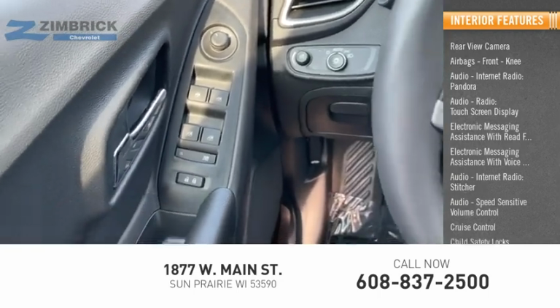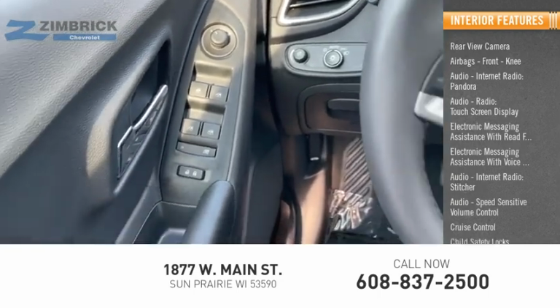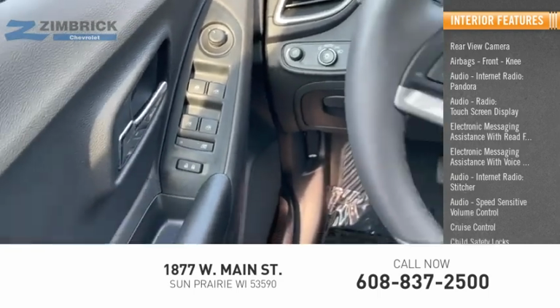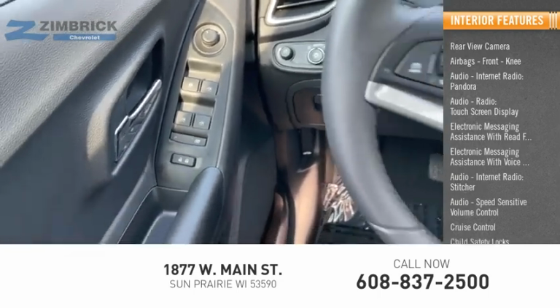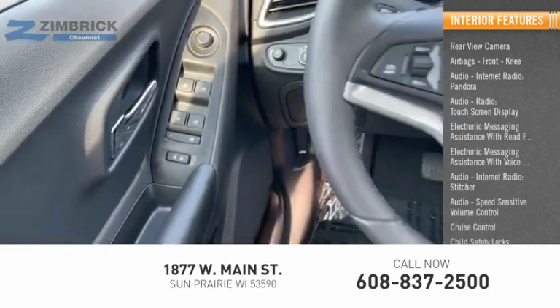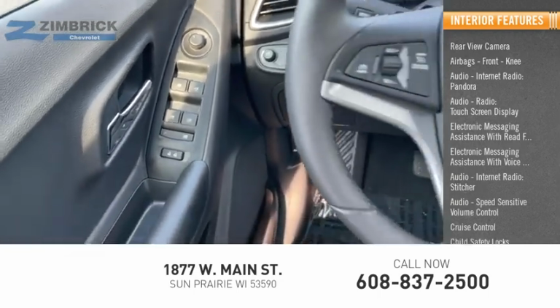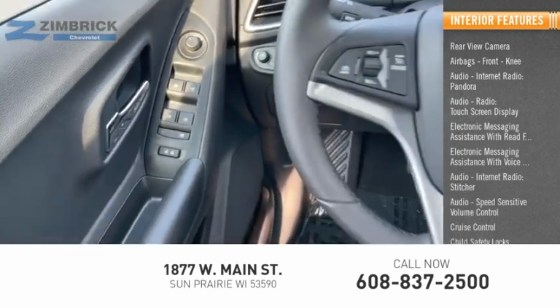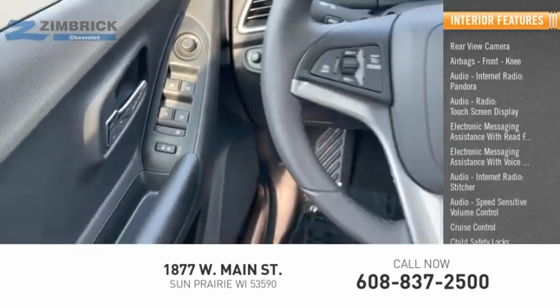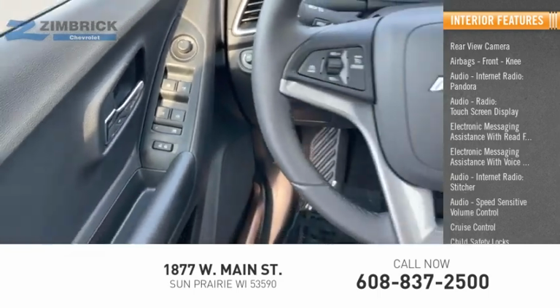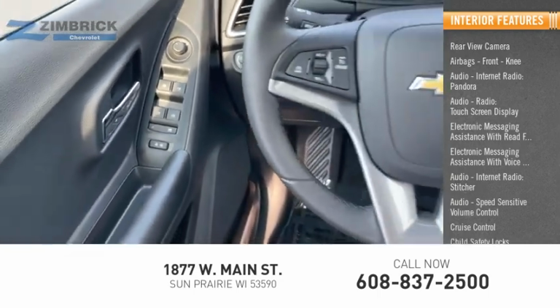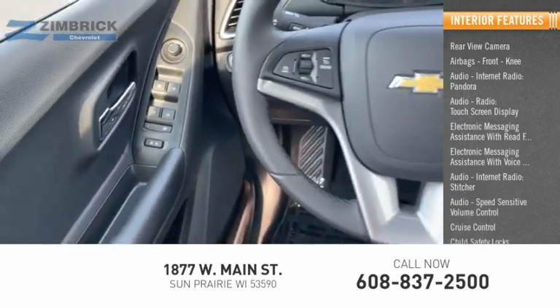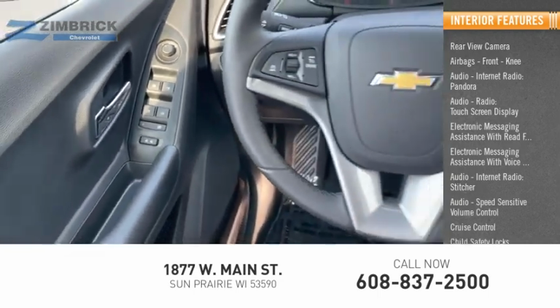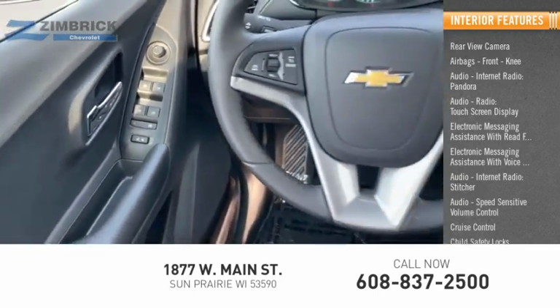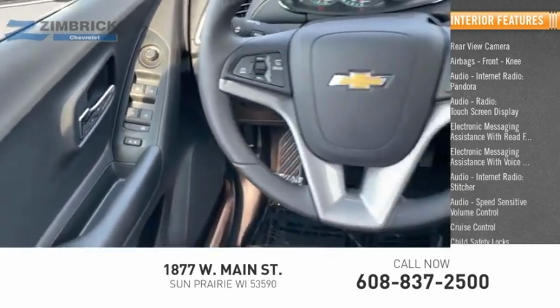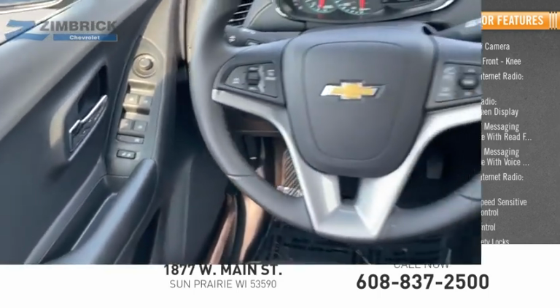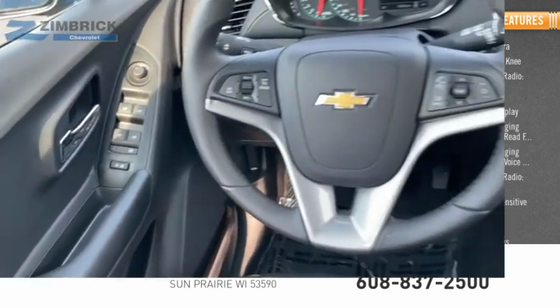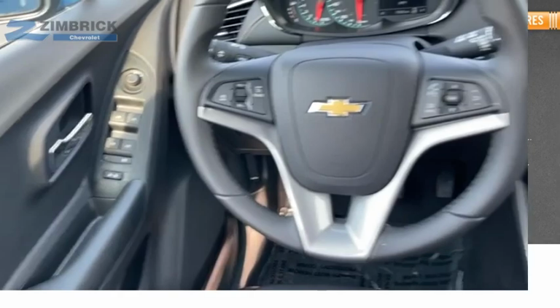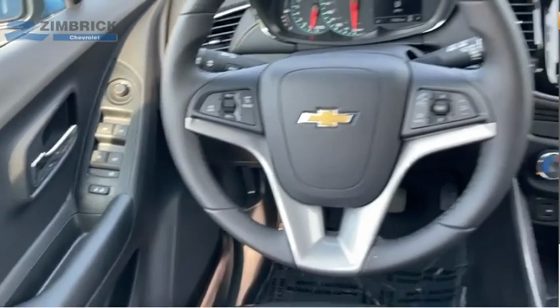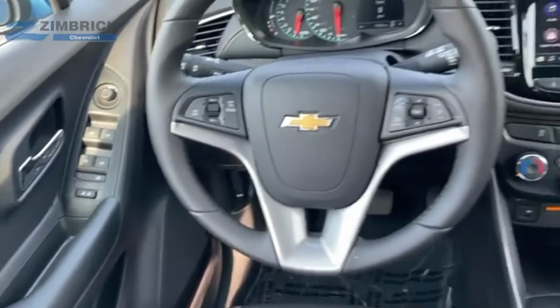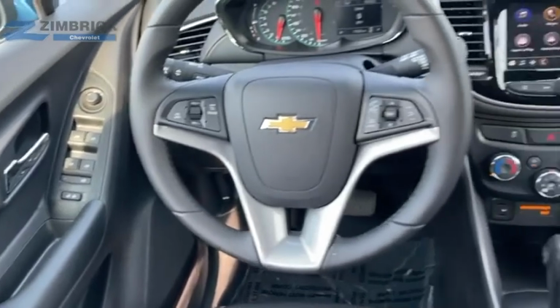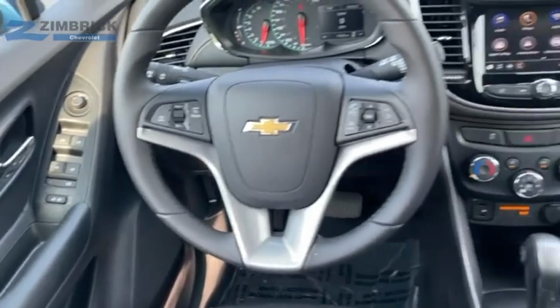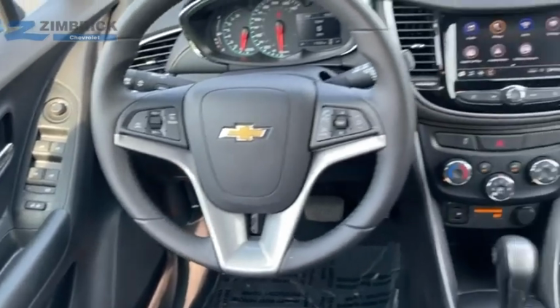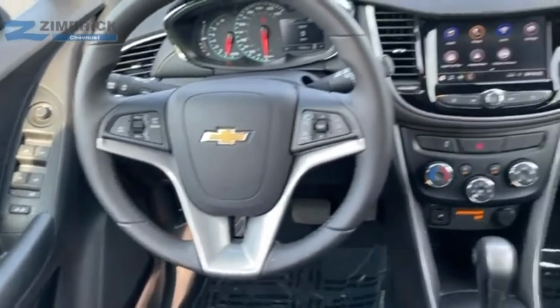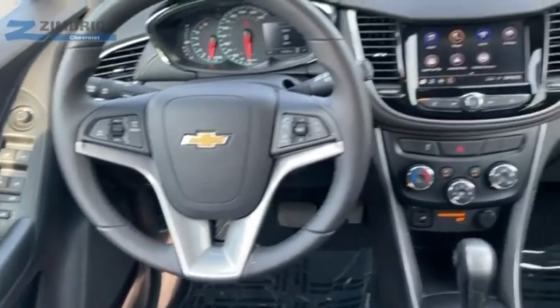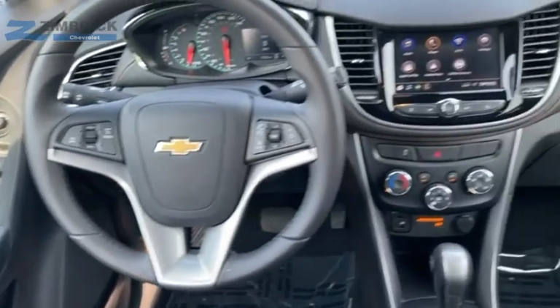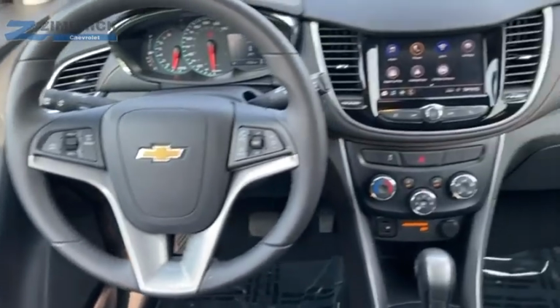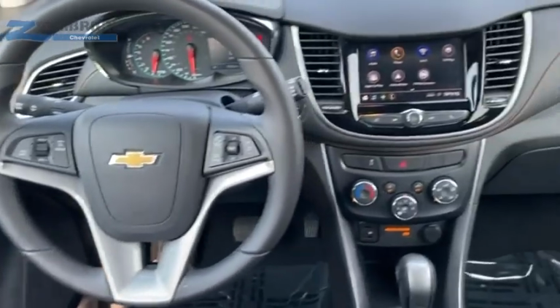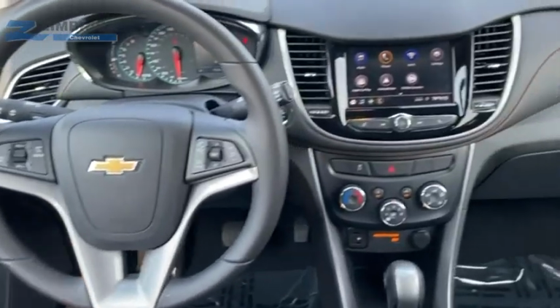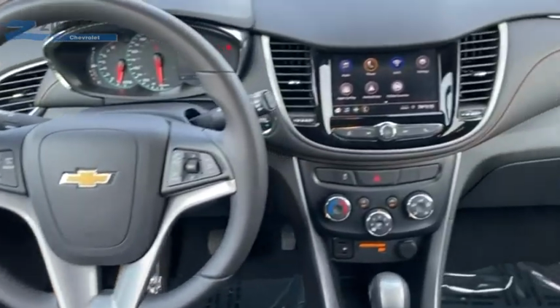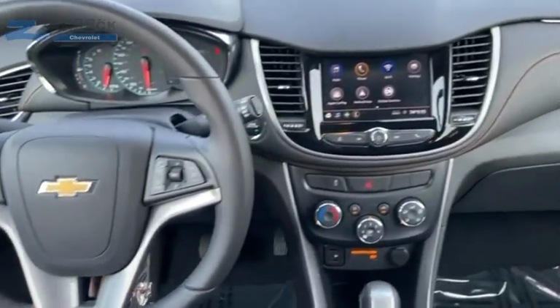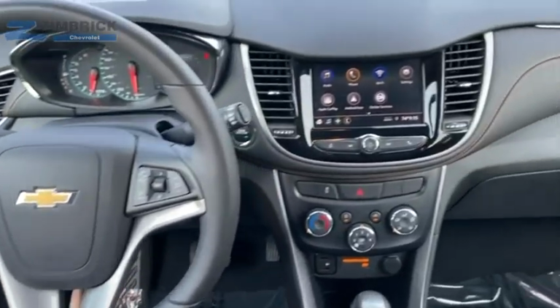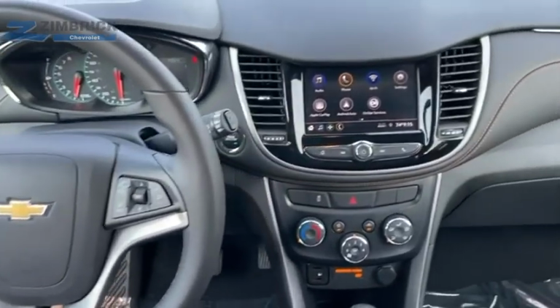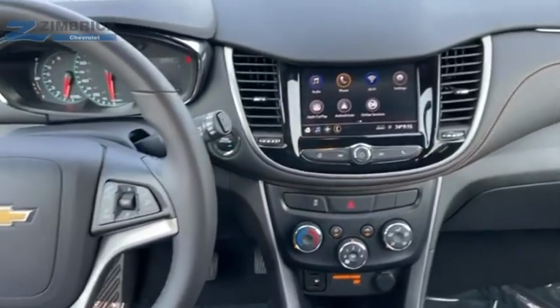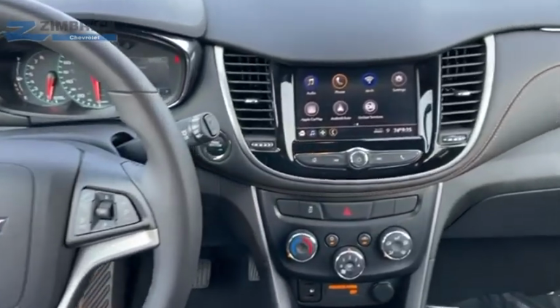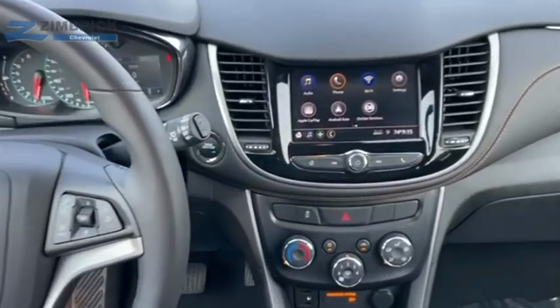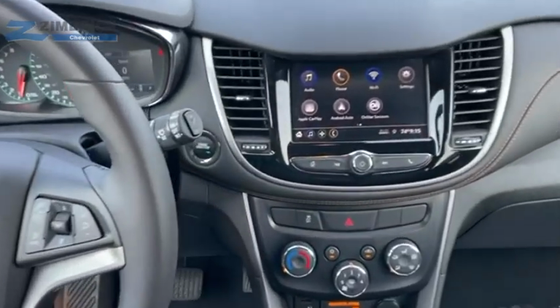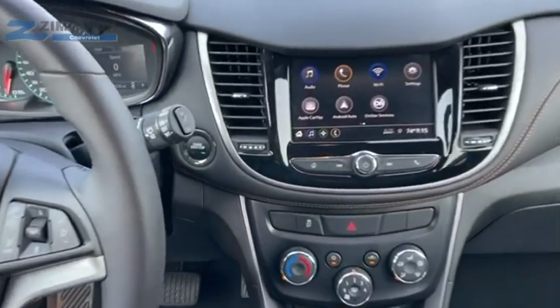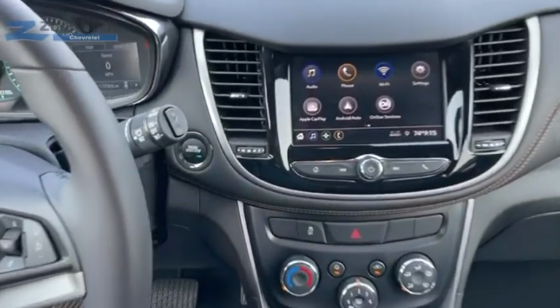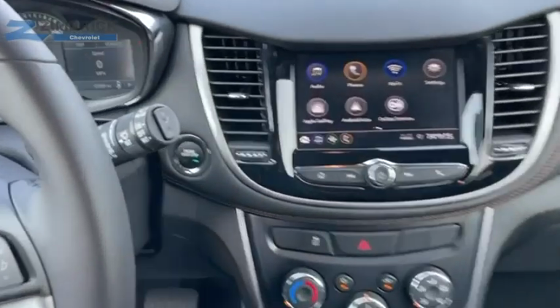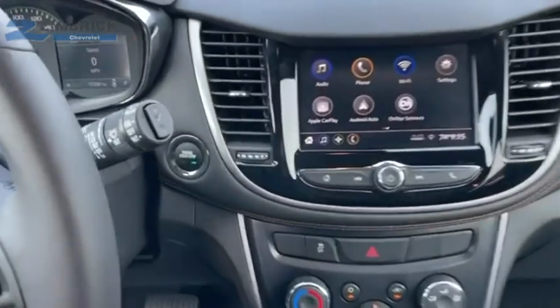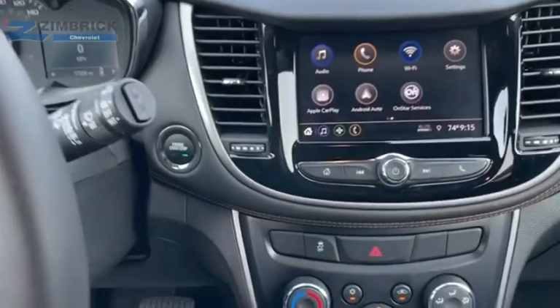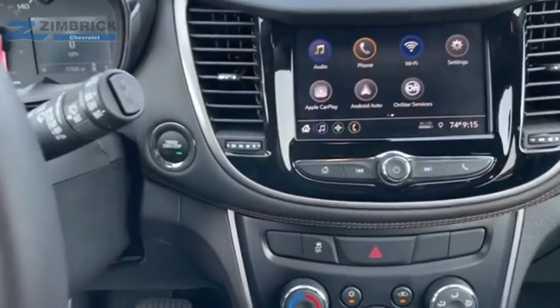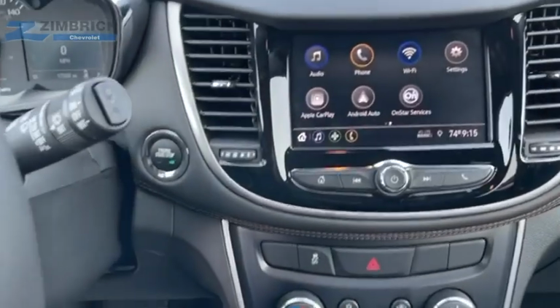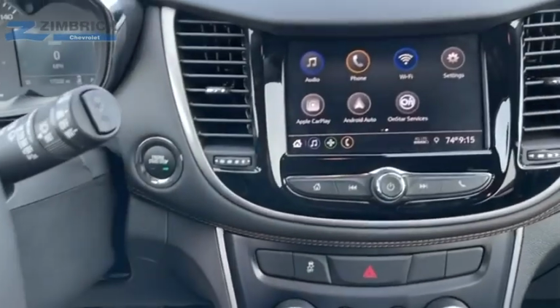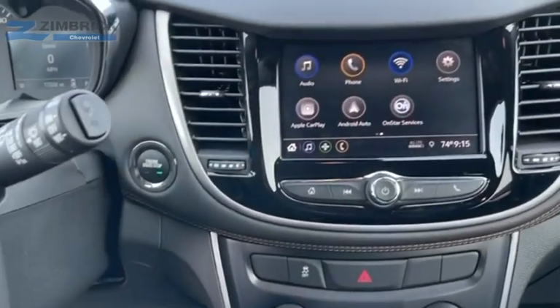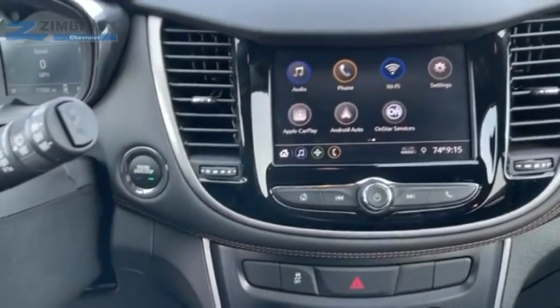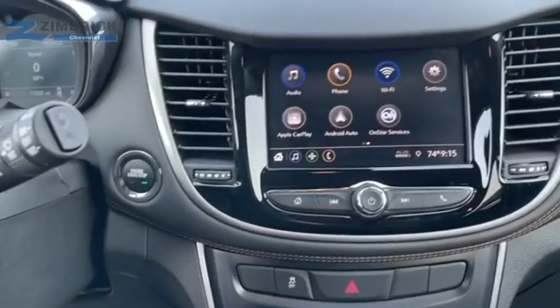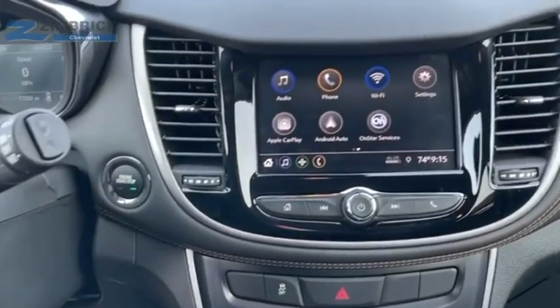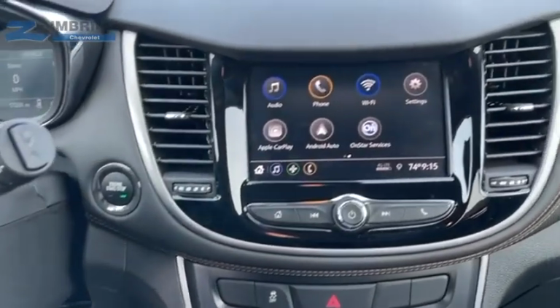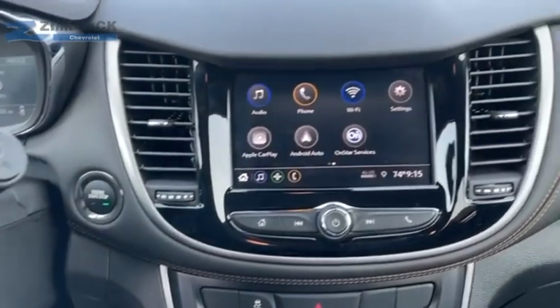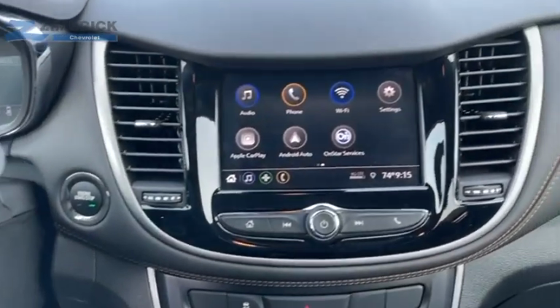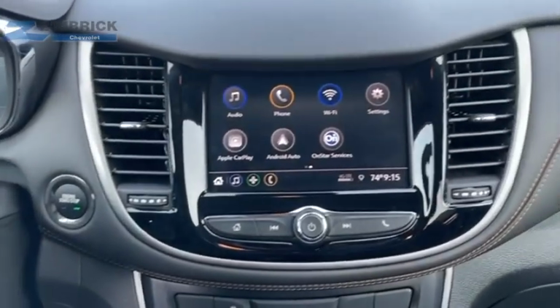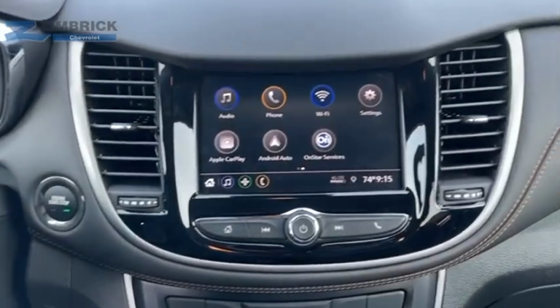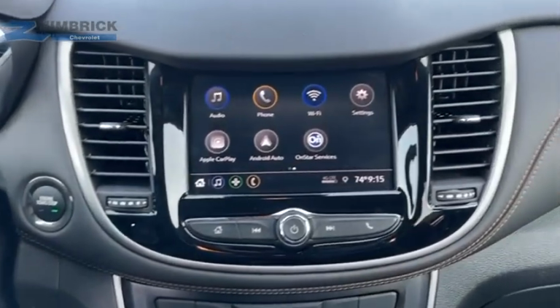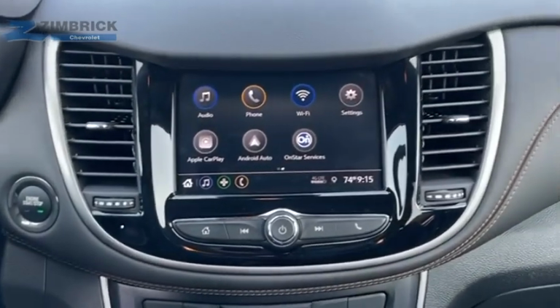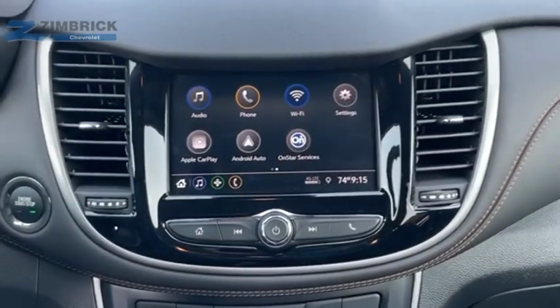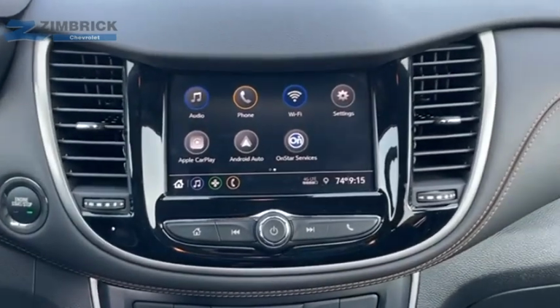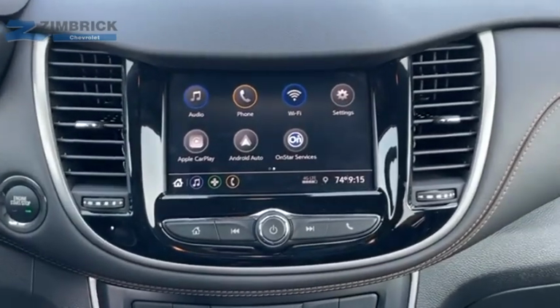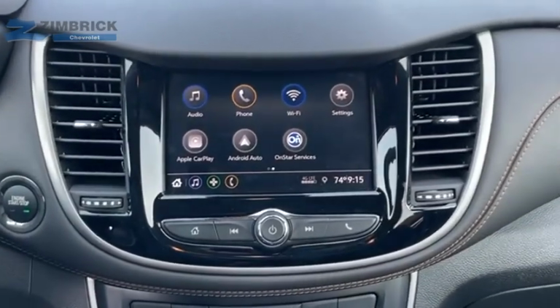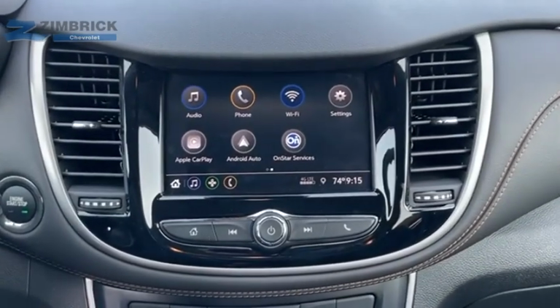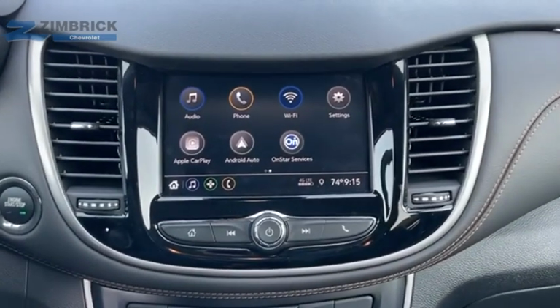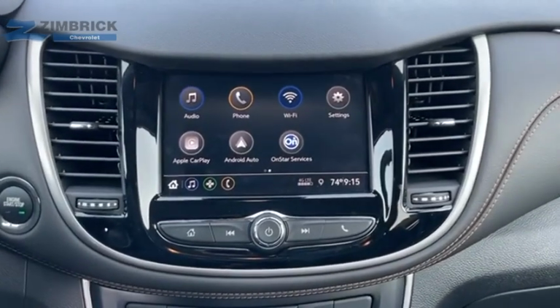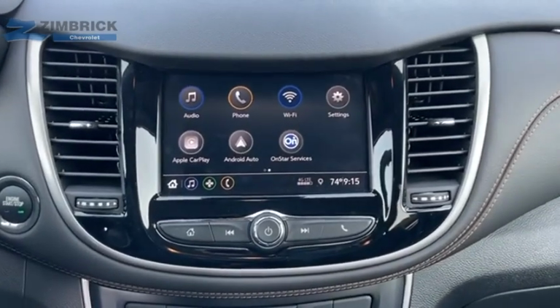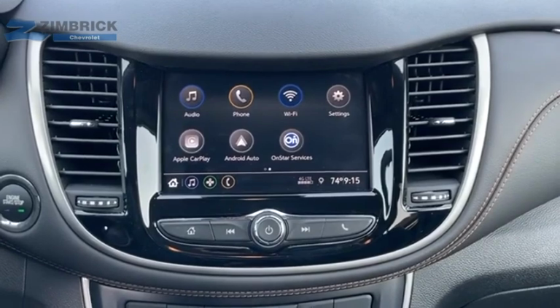Child safety locks. A vehicle like this doesn't come along every day. Come in and get it before someone else does.